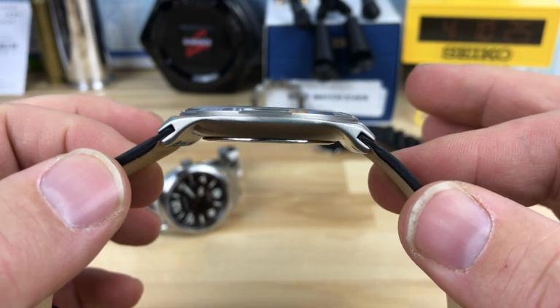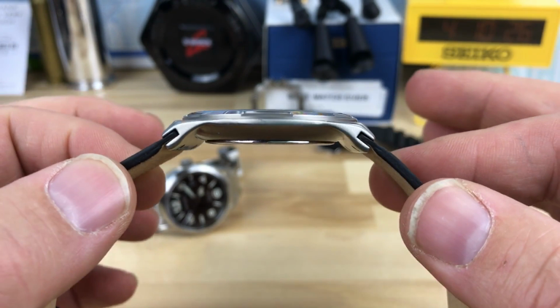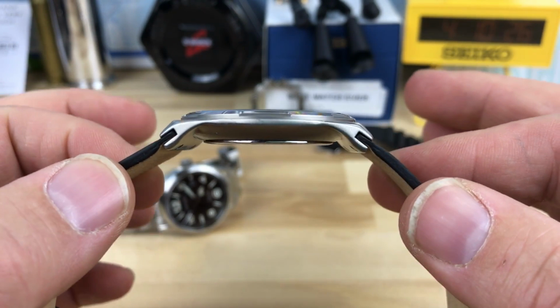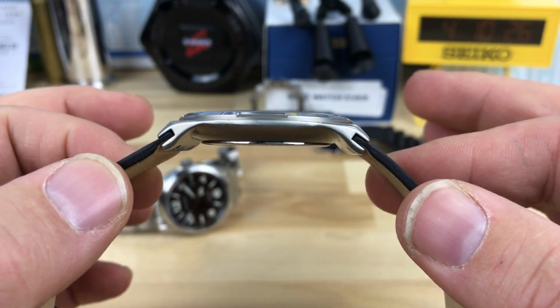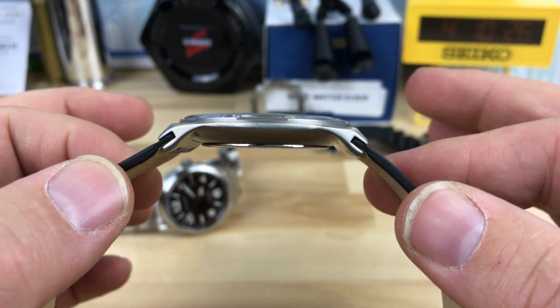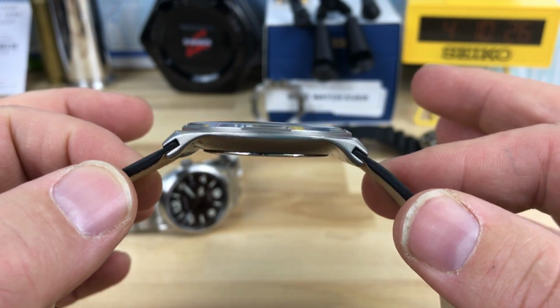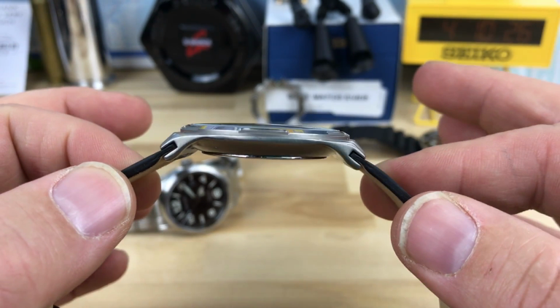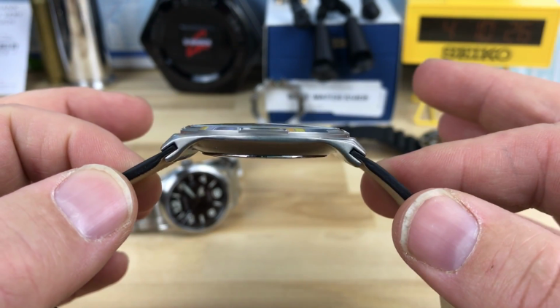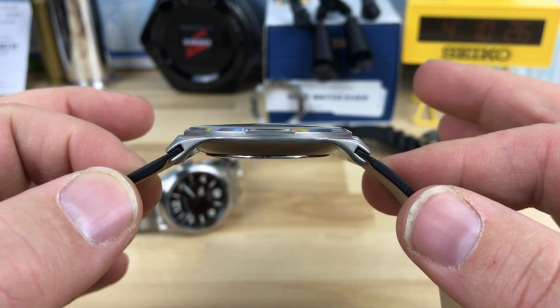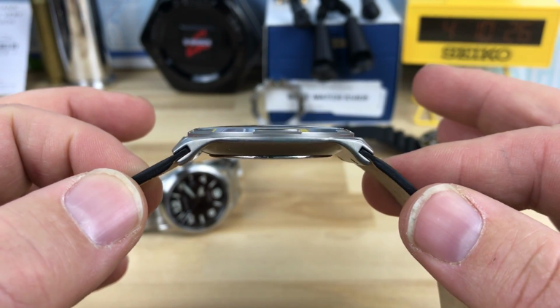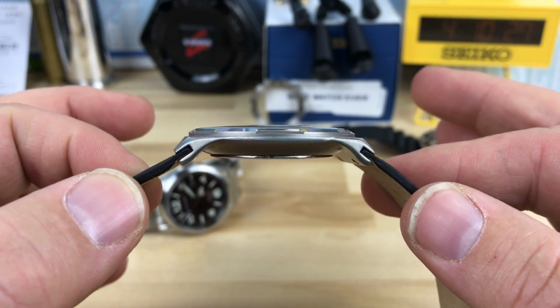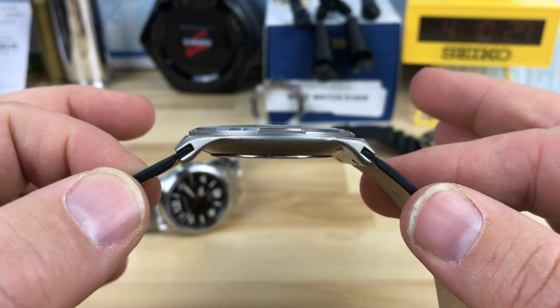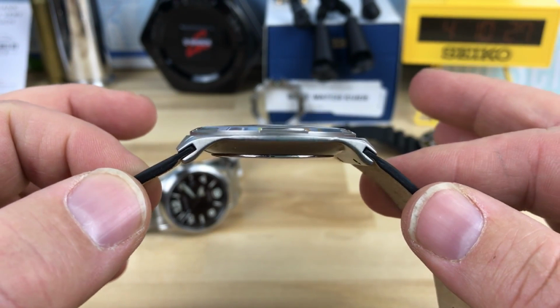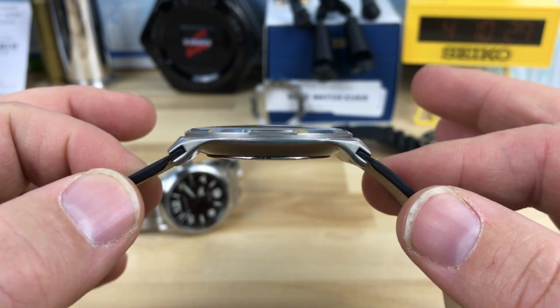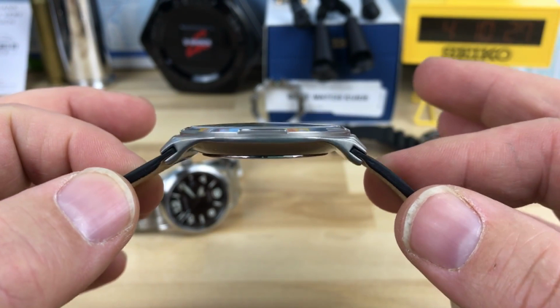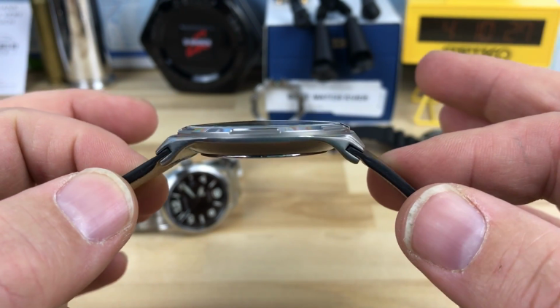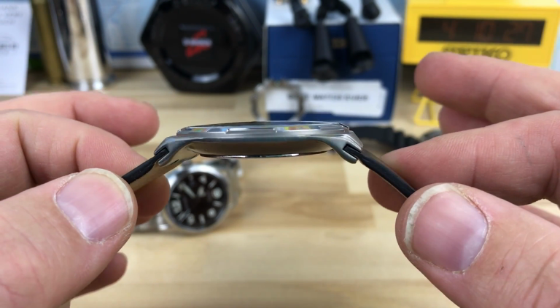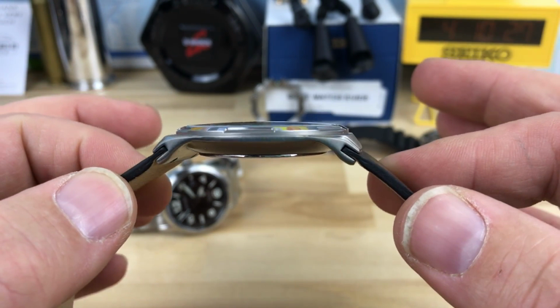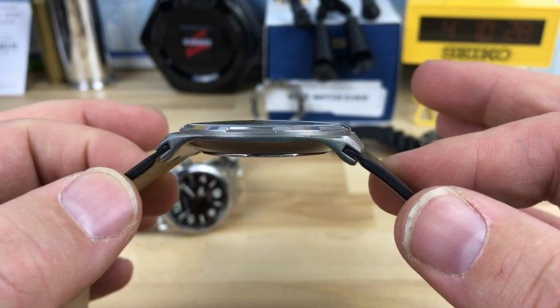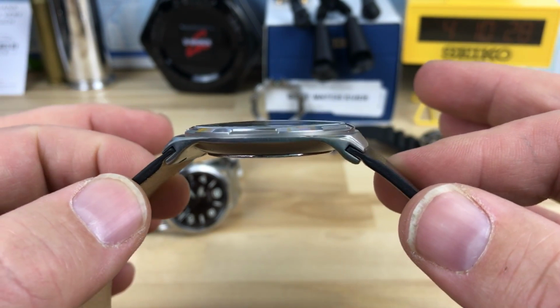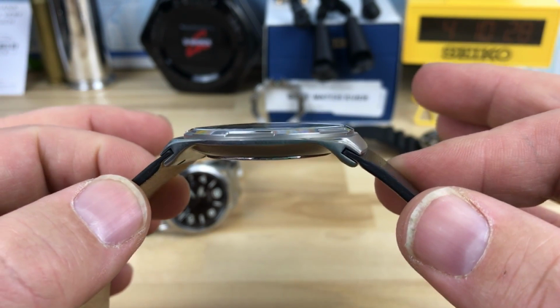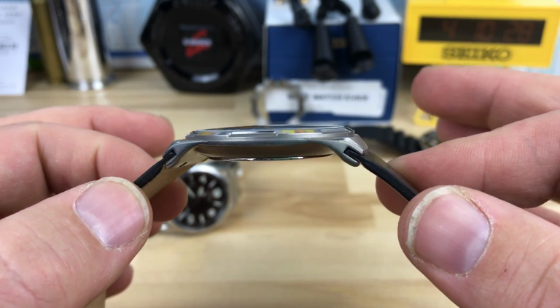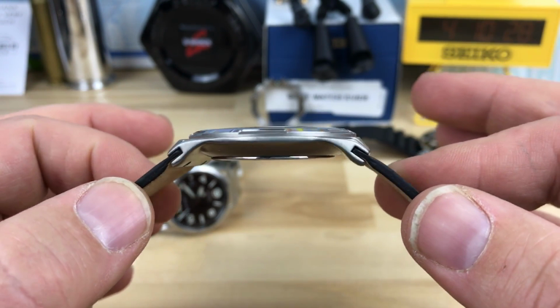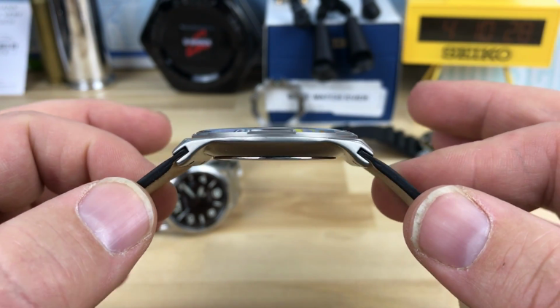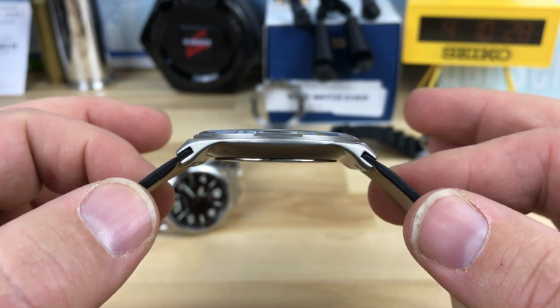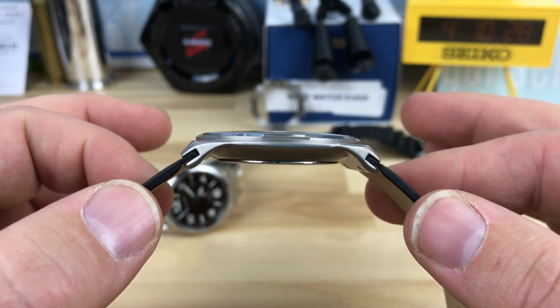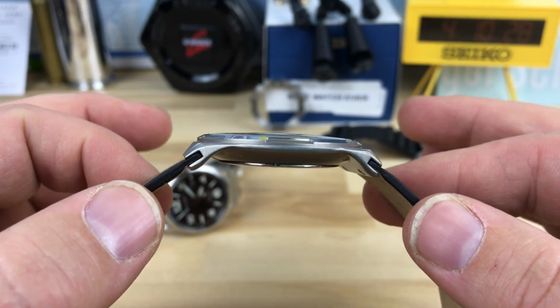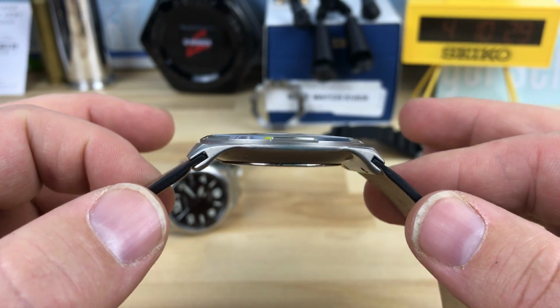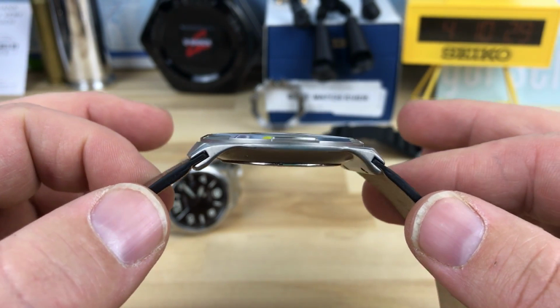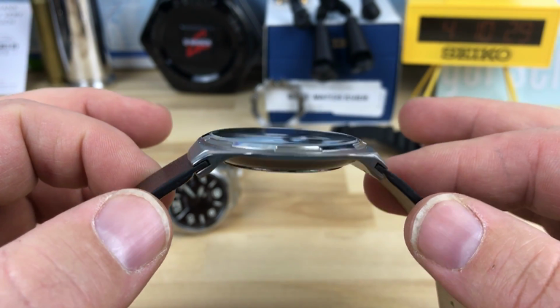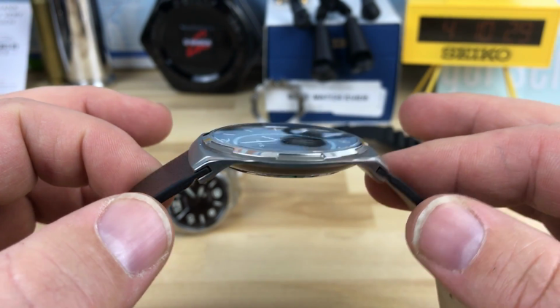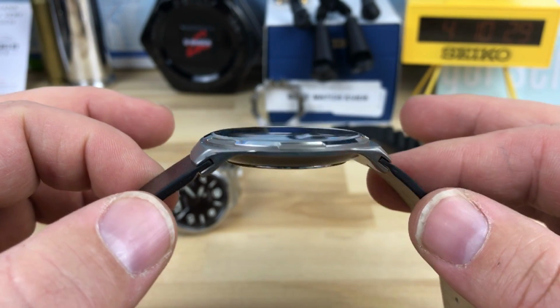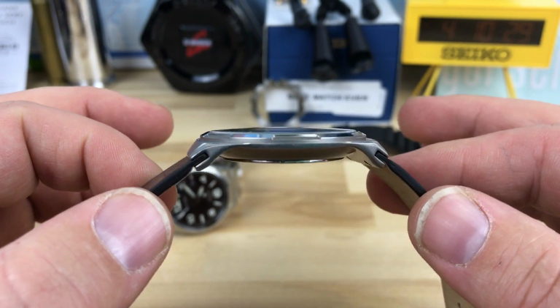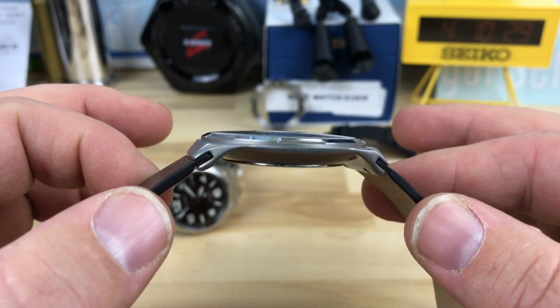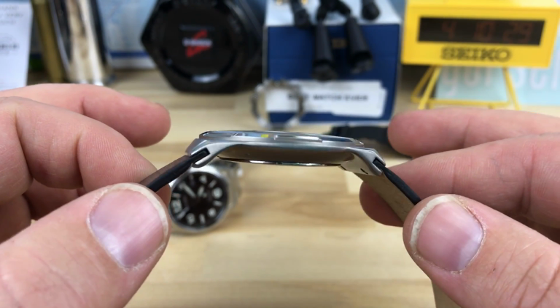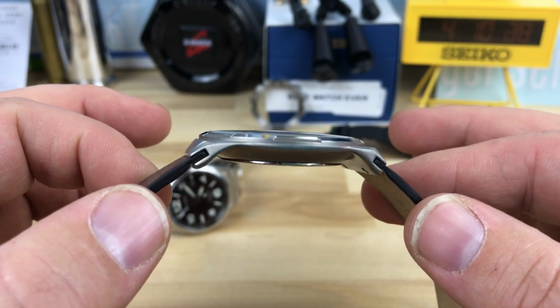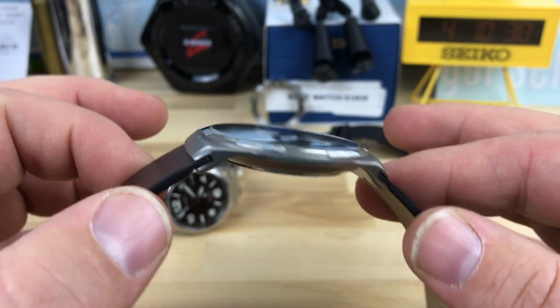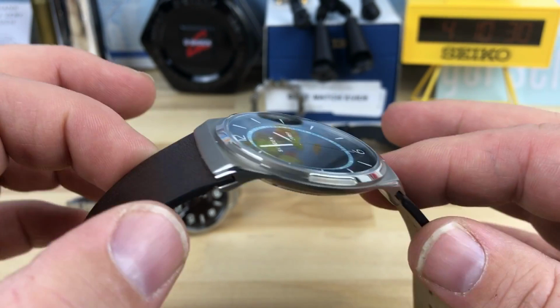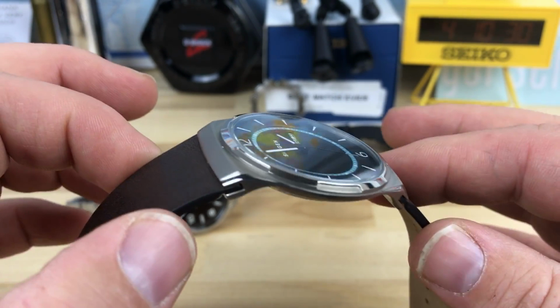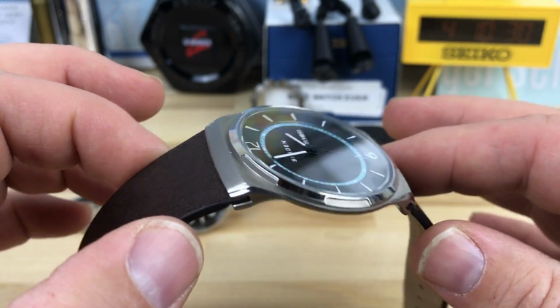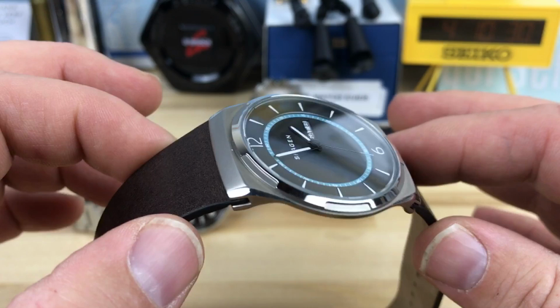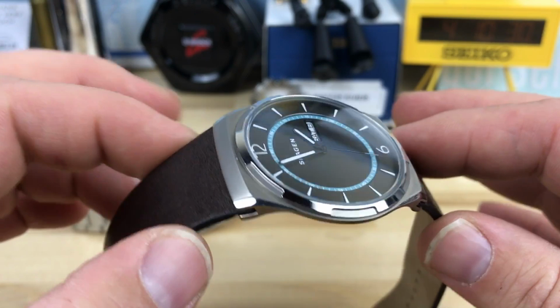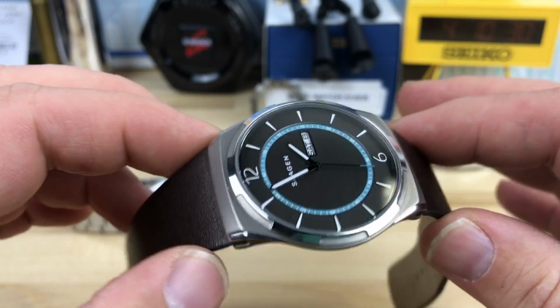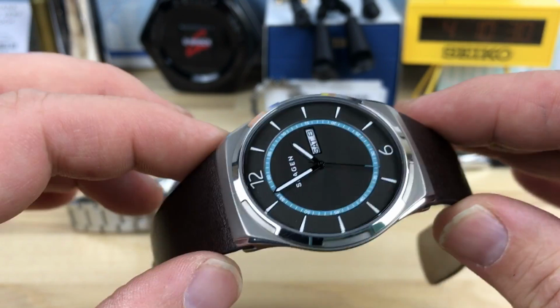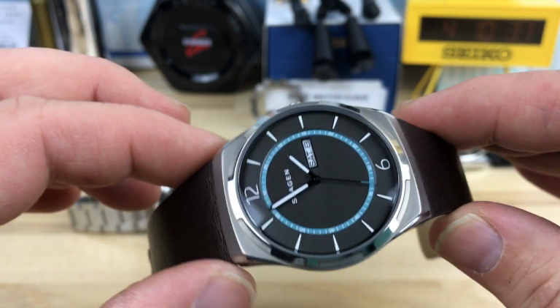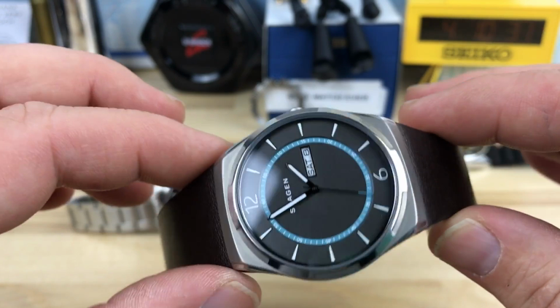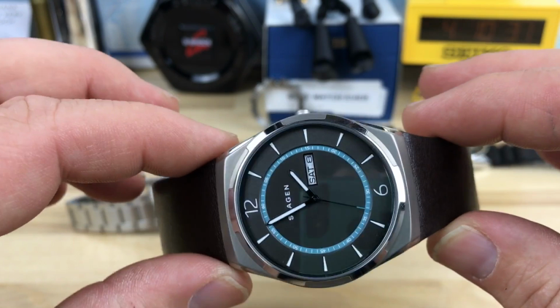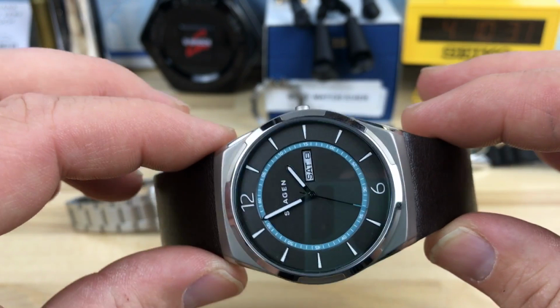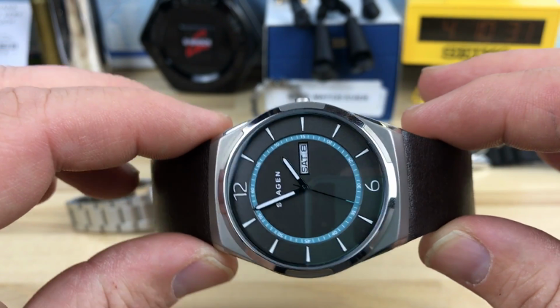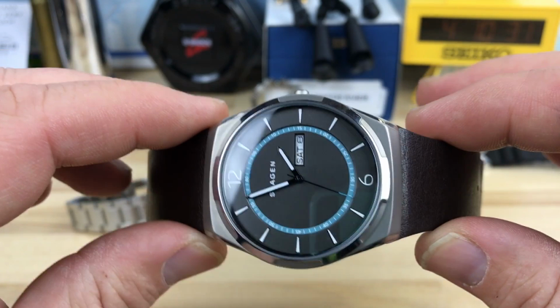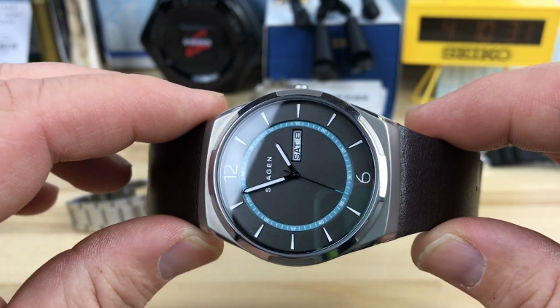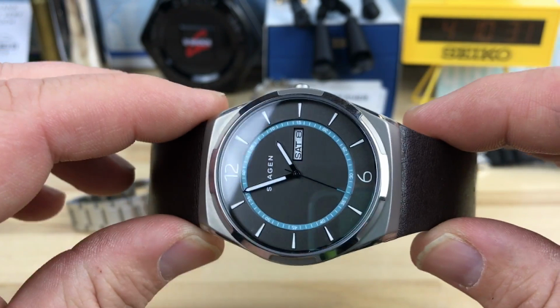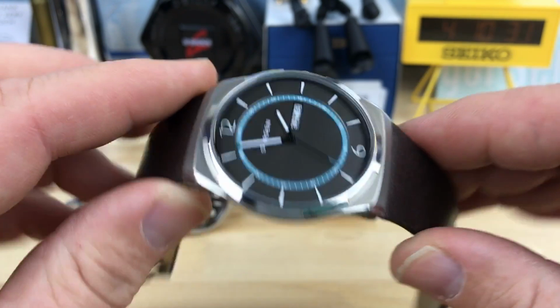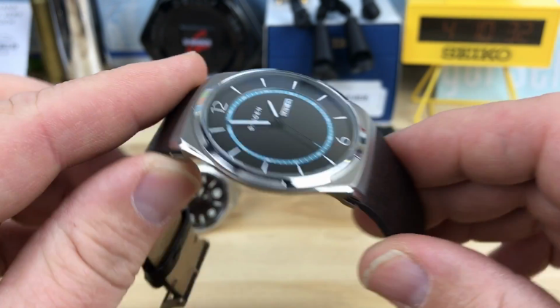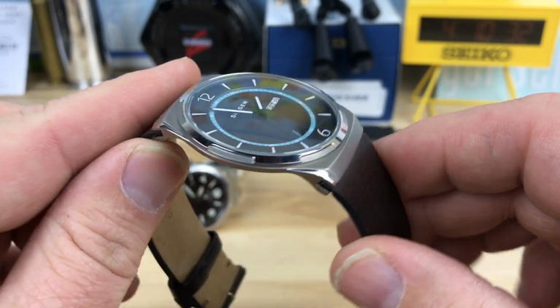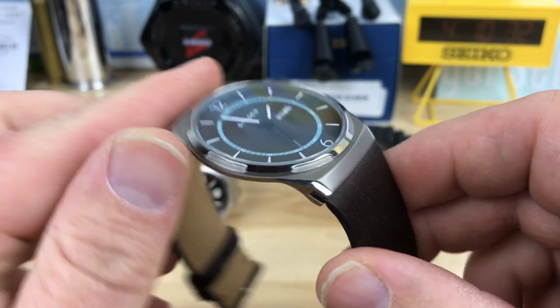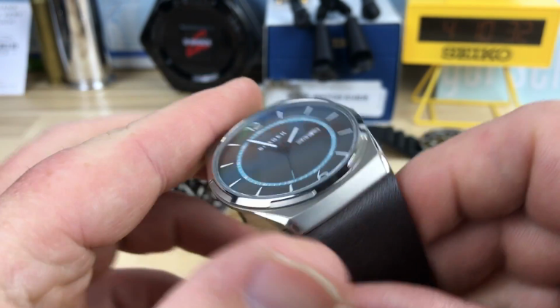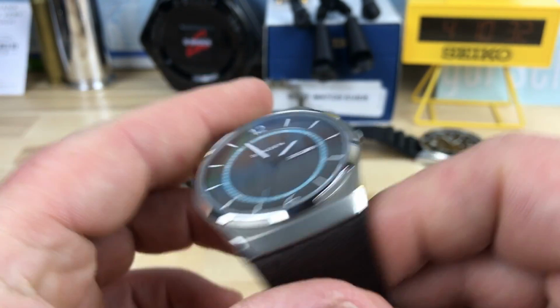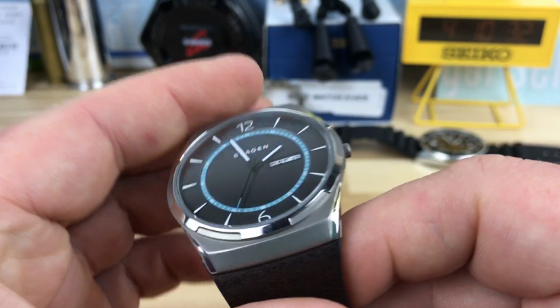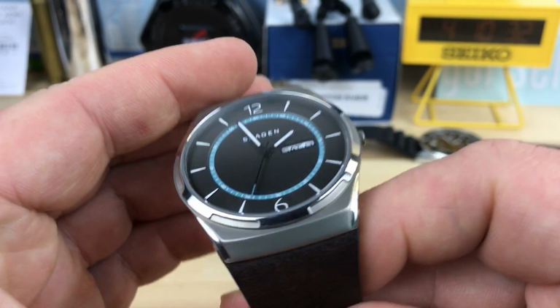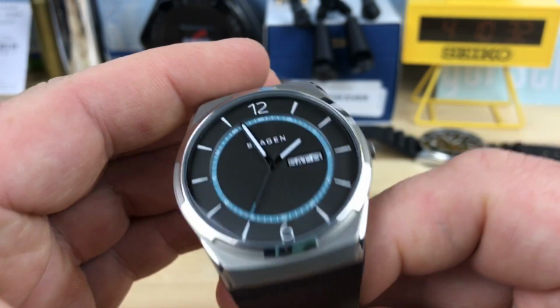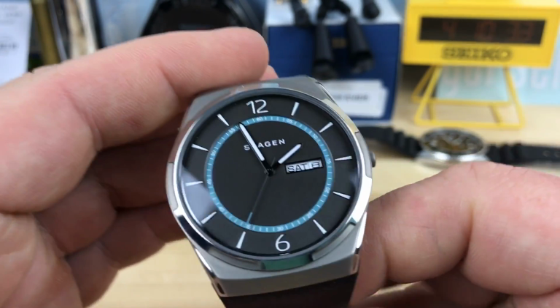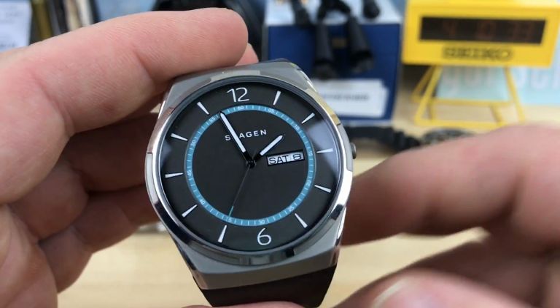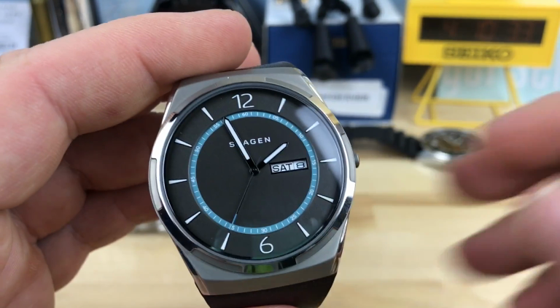Look at that case shape — it's almost UFO looking. I really do like it. So there's a quick look at that one.